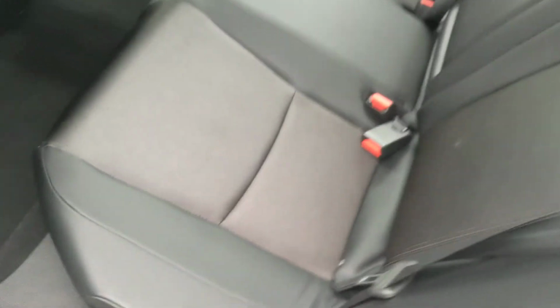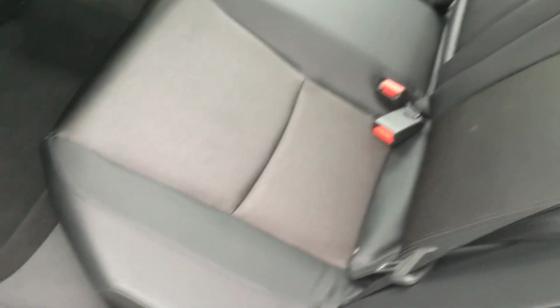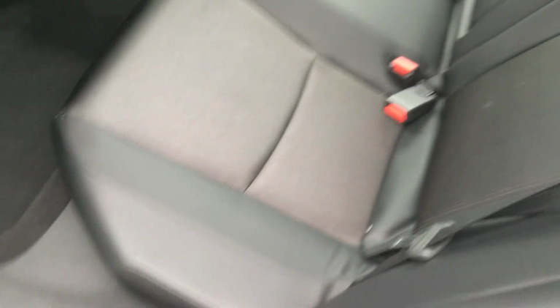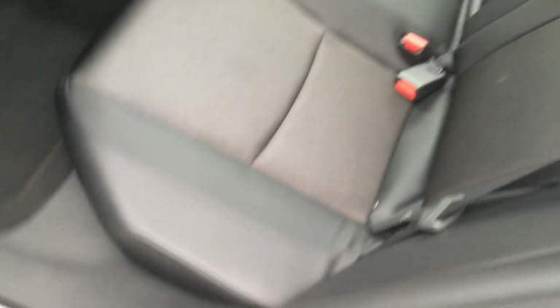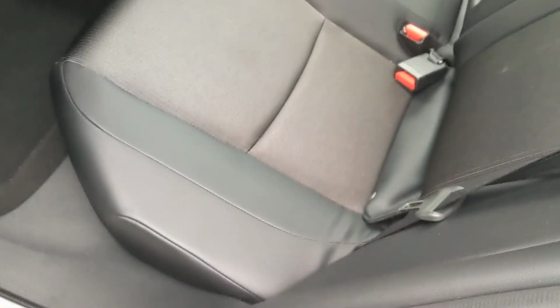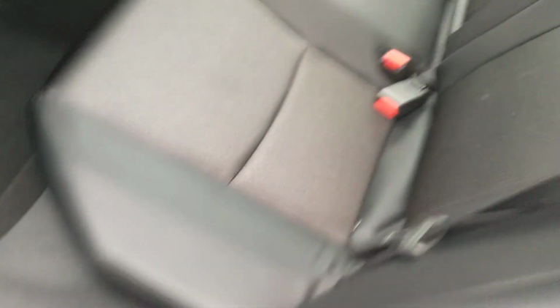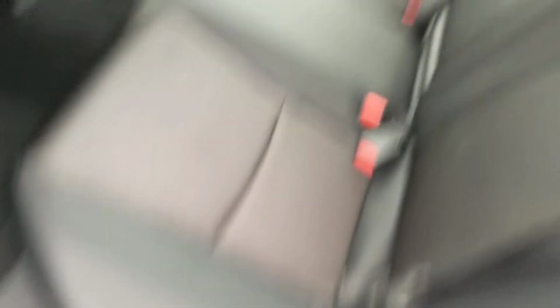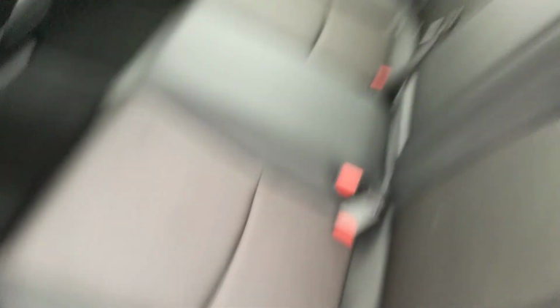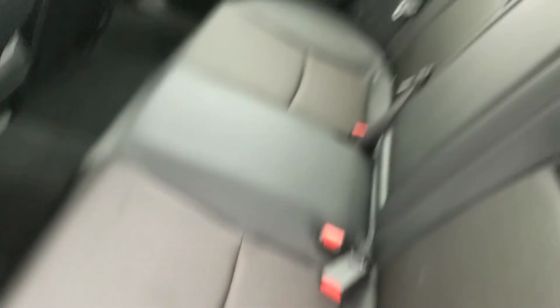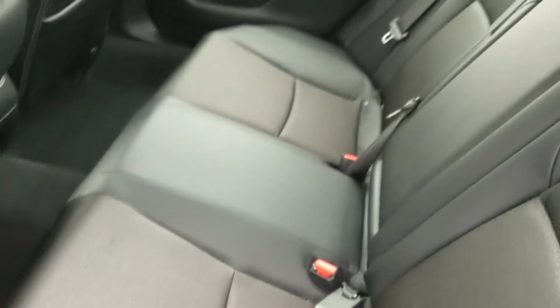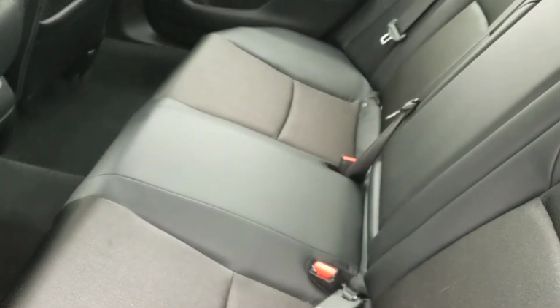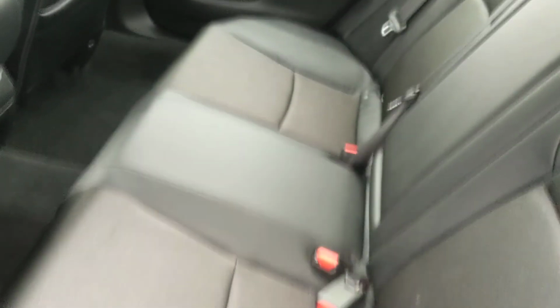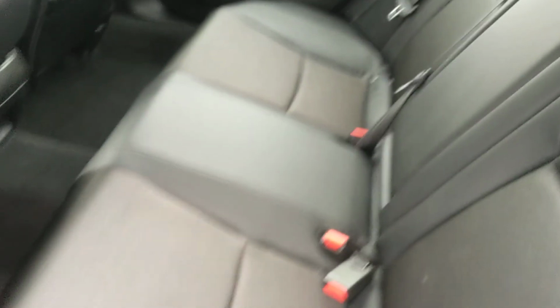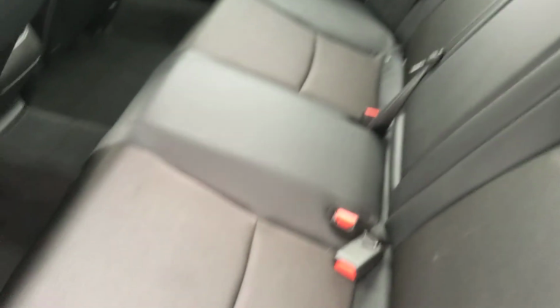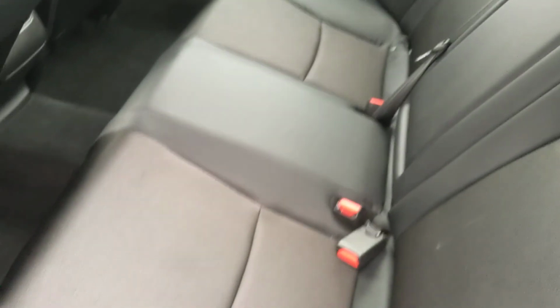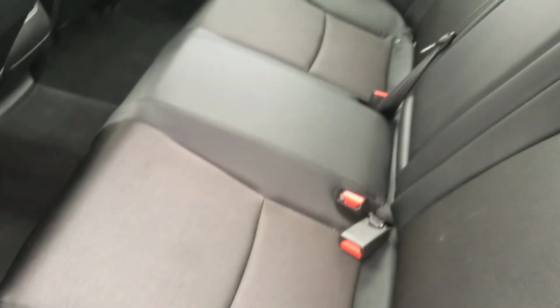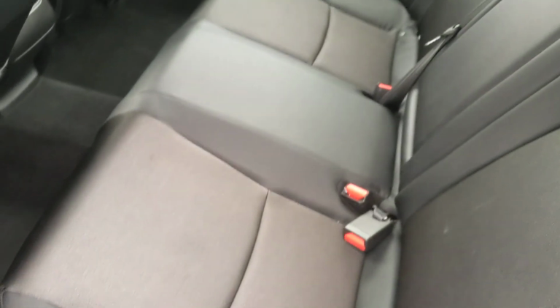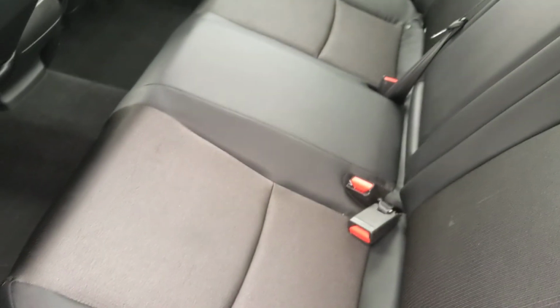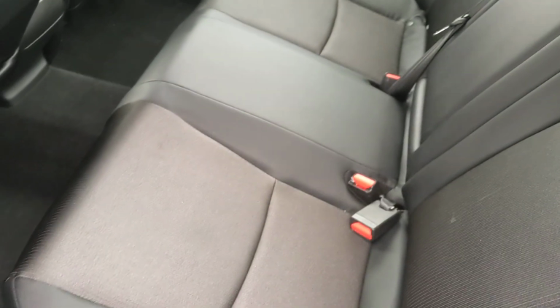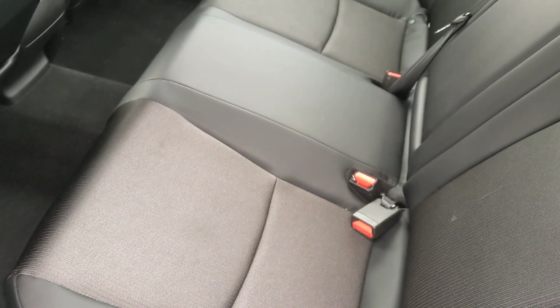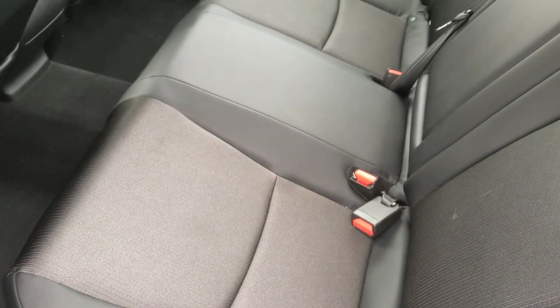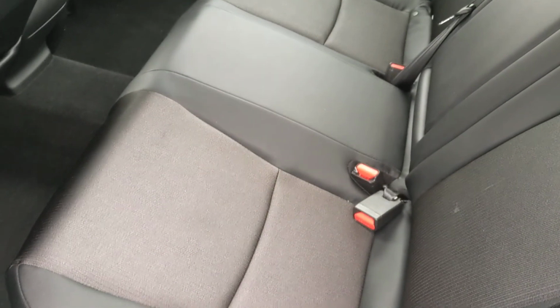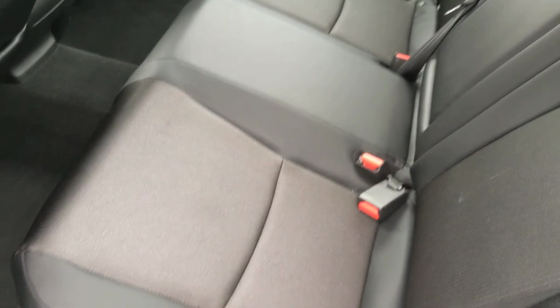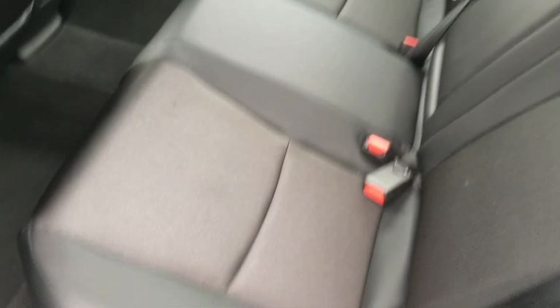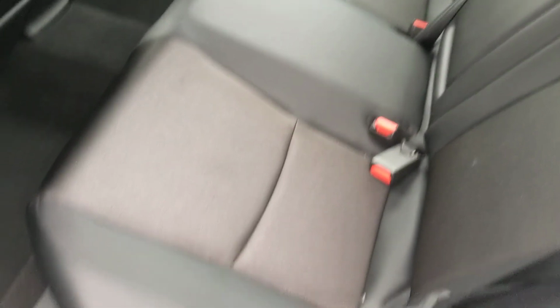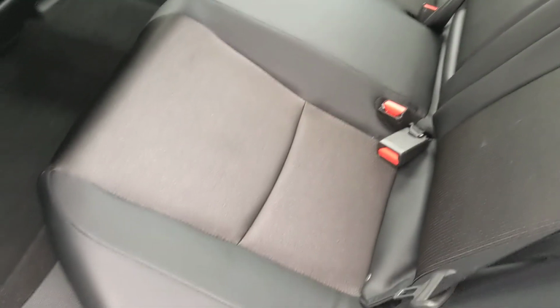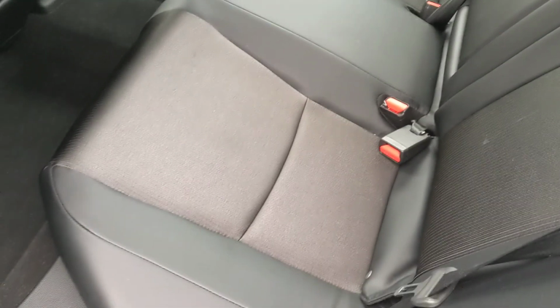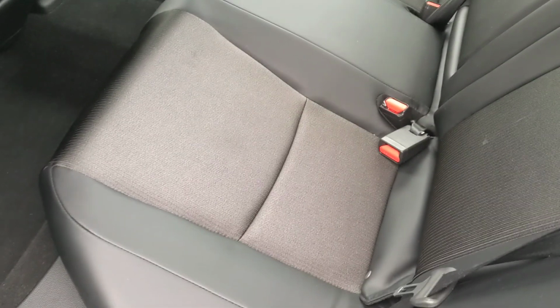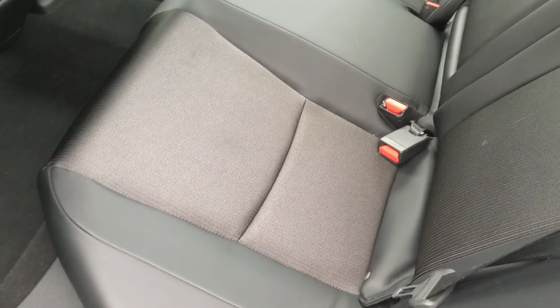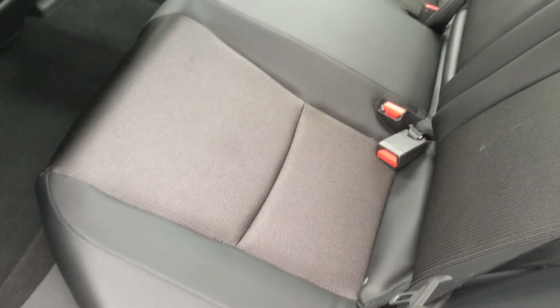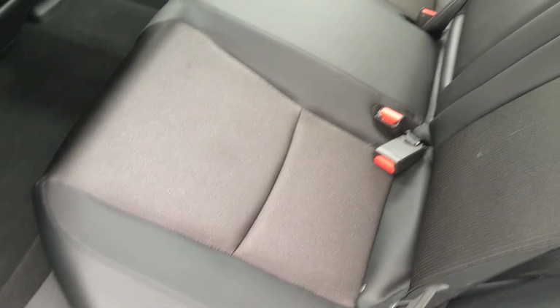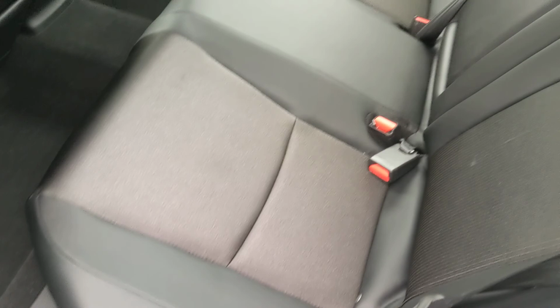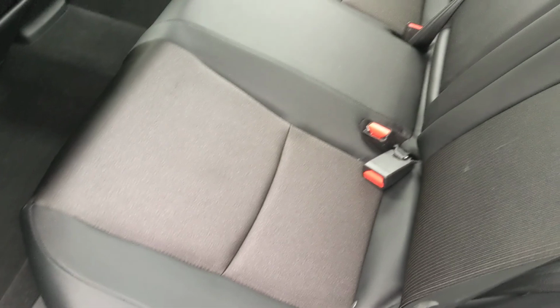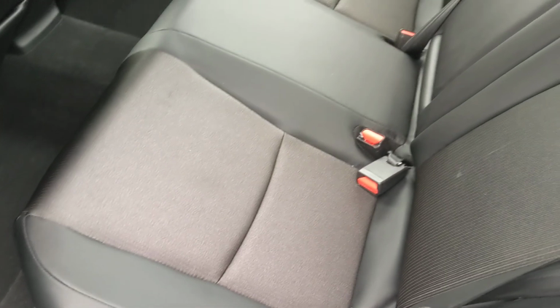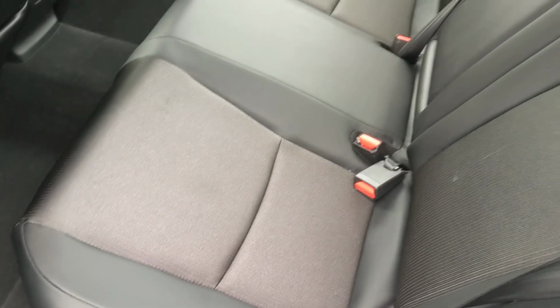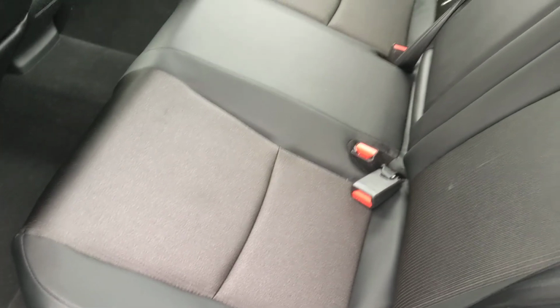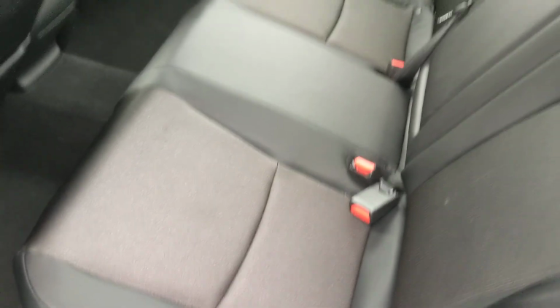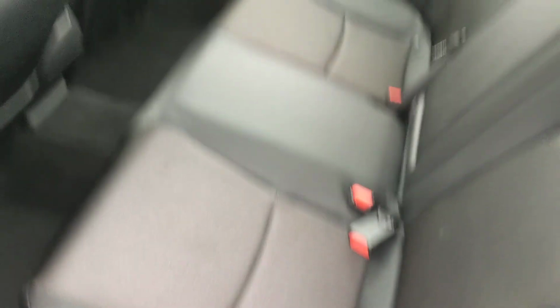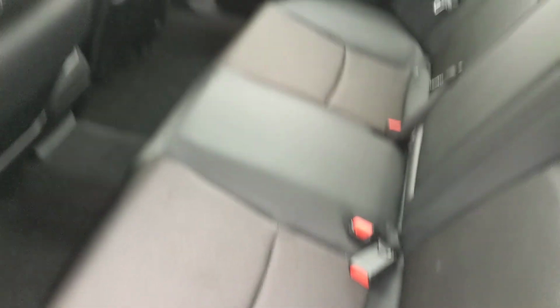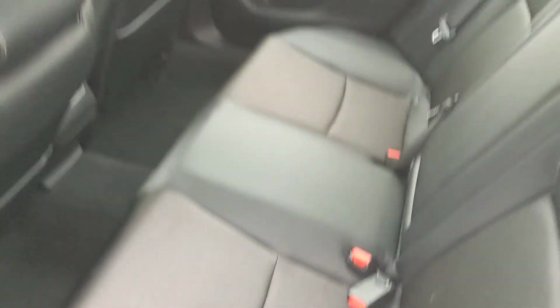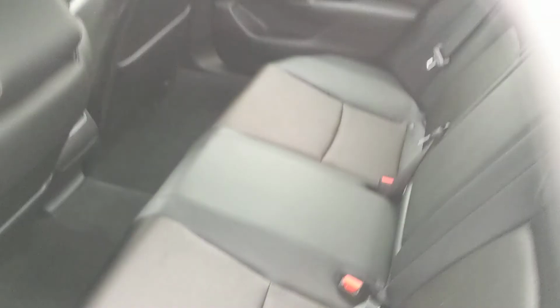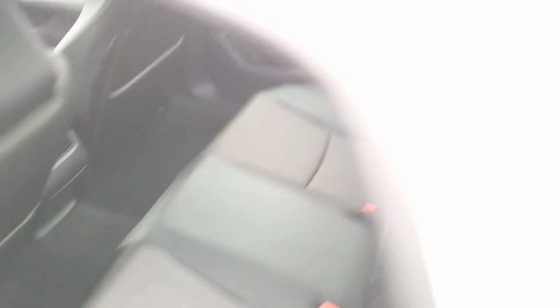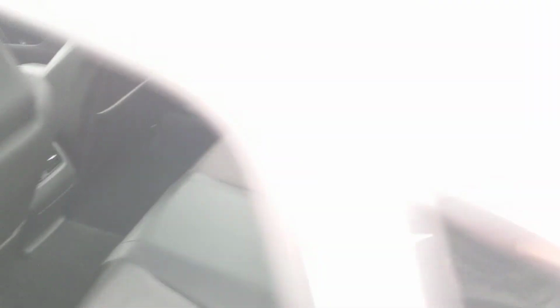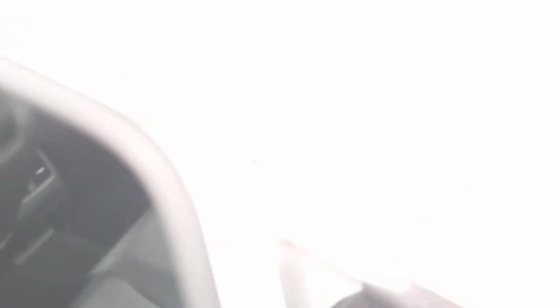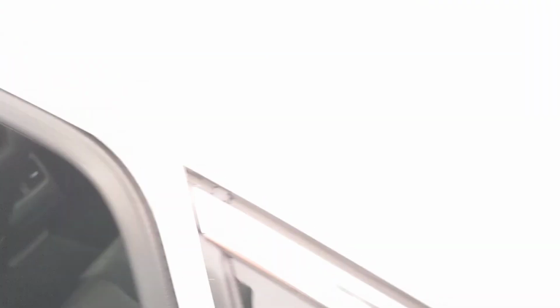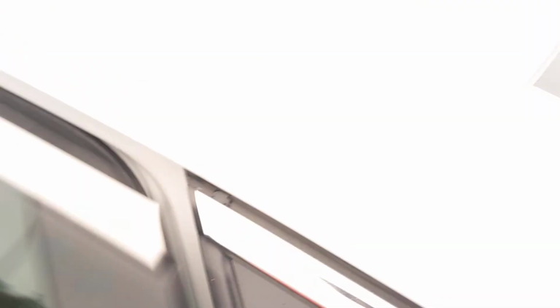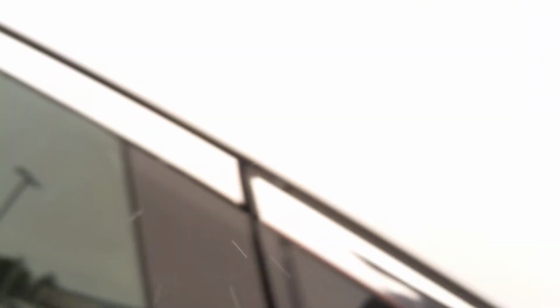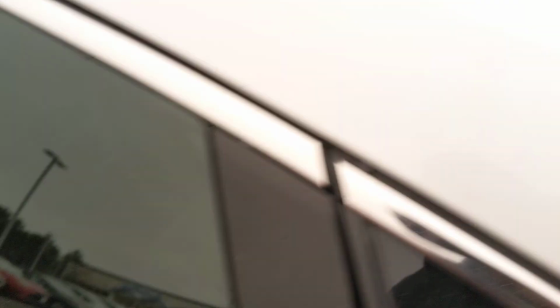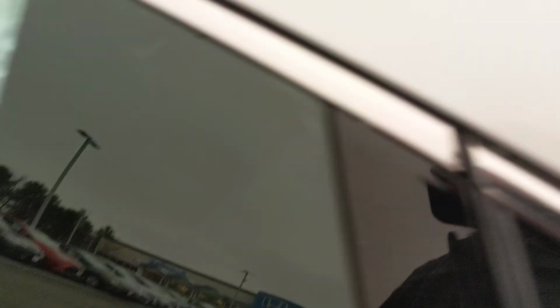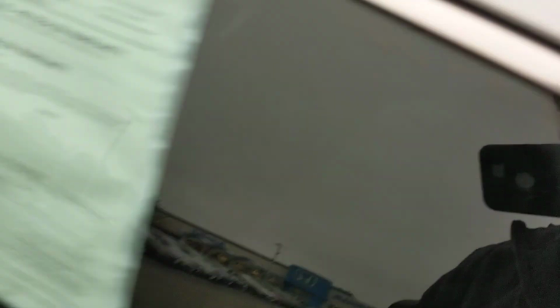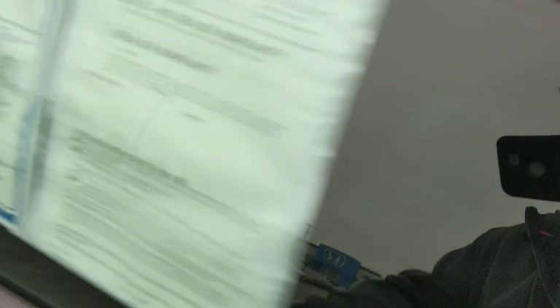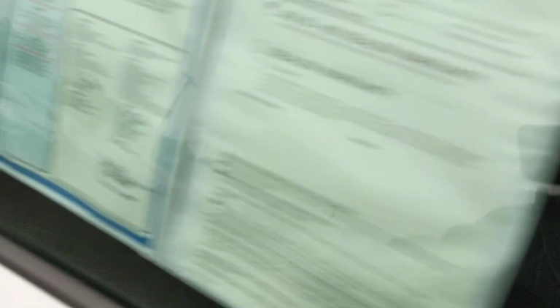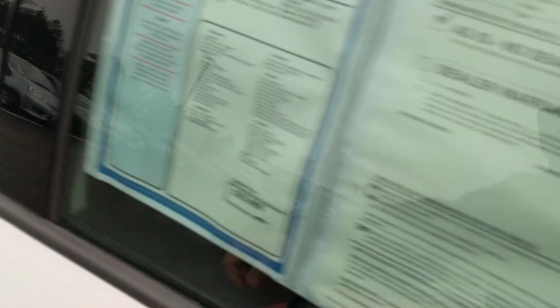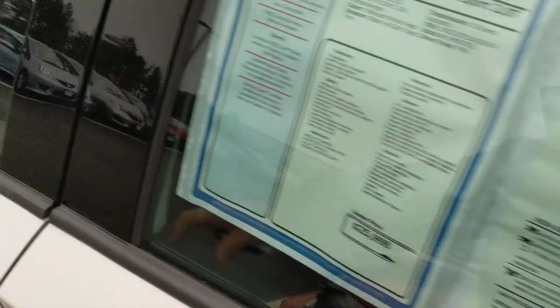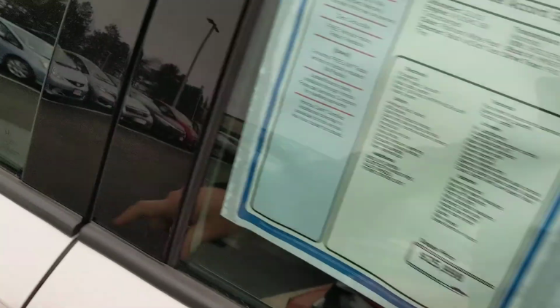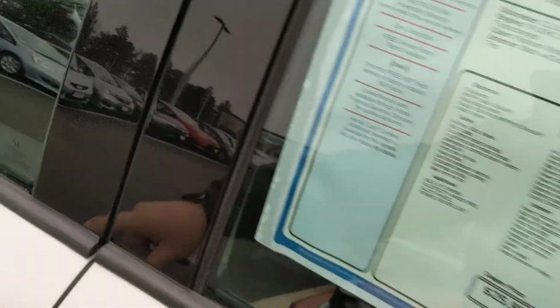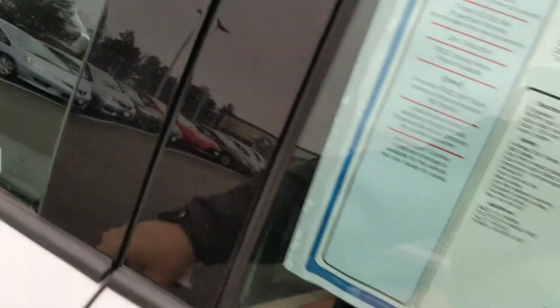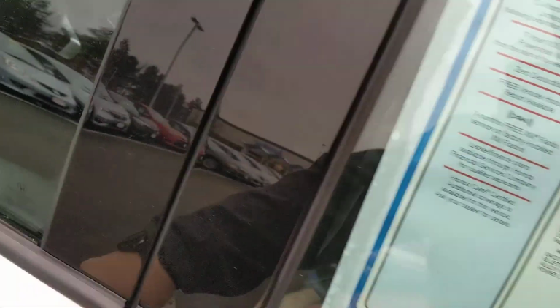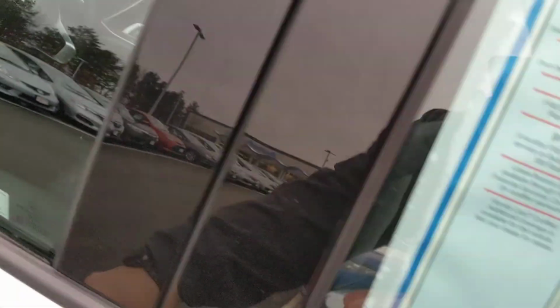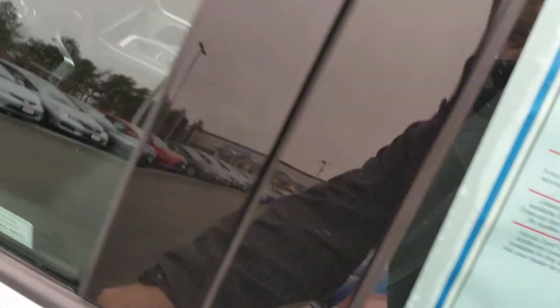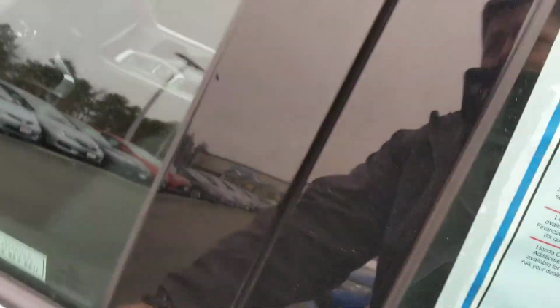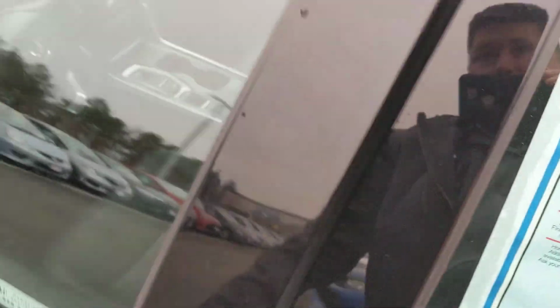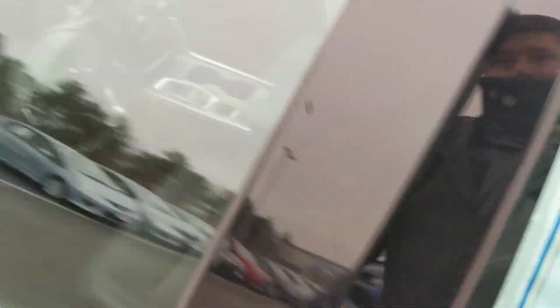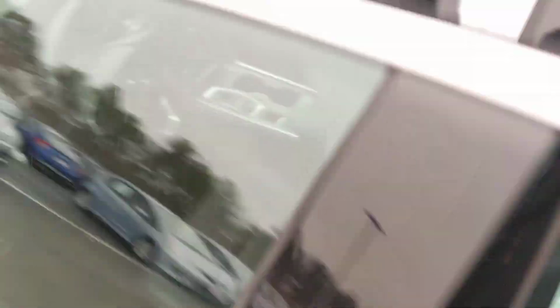Nice back seat. The Sport trim packages have cloth with leather trim seats in them. They look really nice and they're really comfortable.